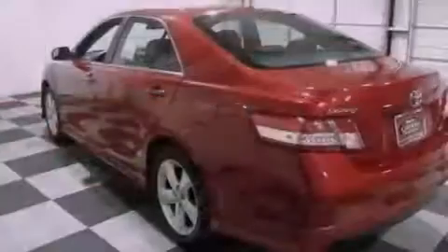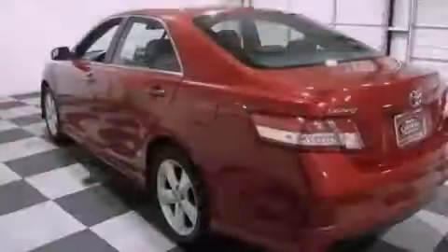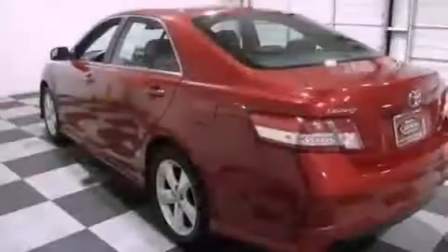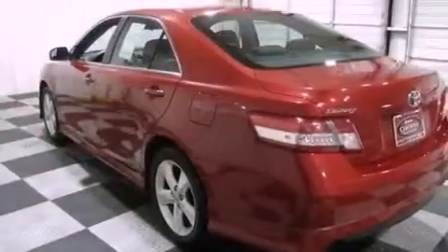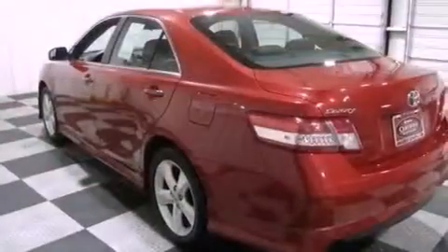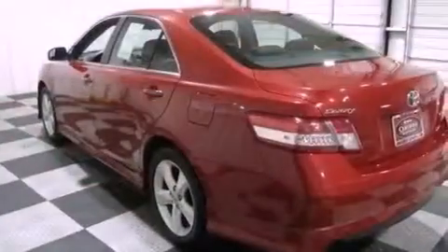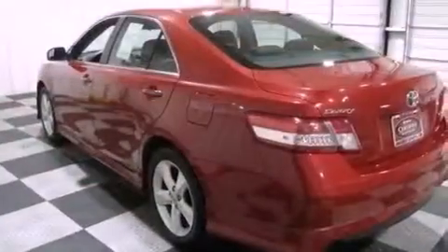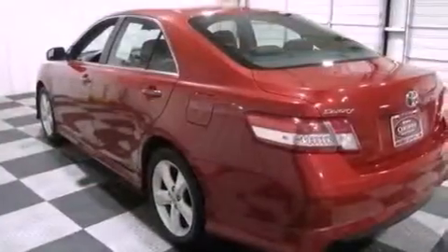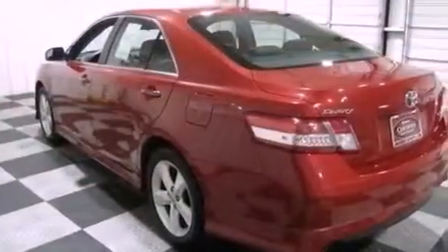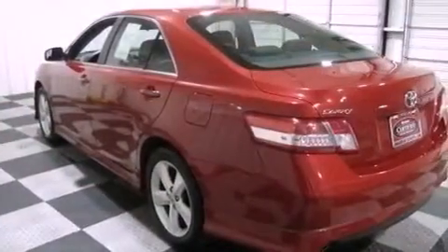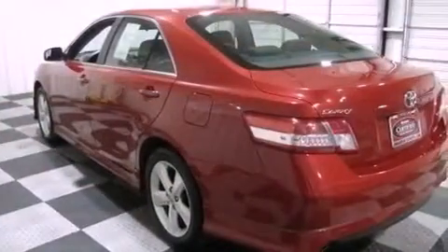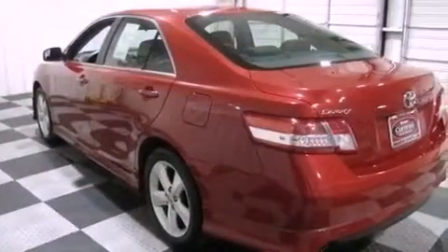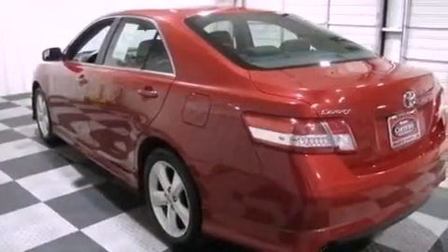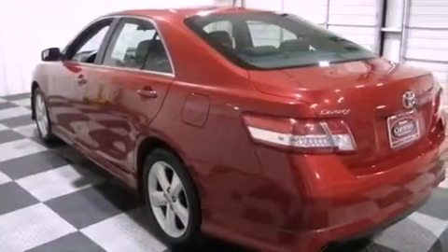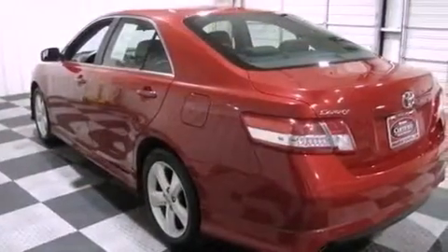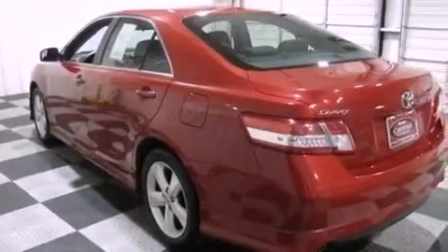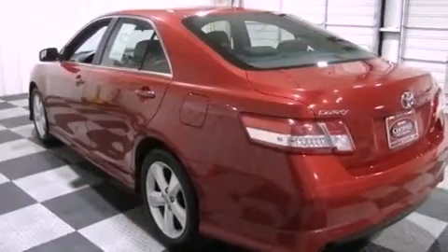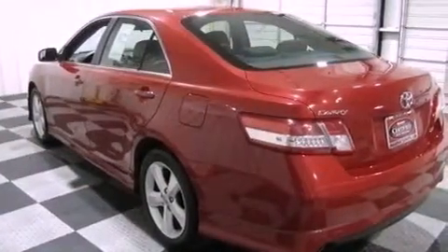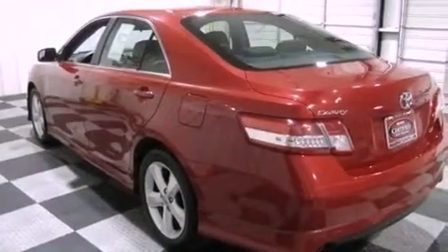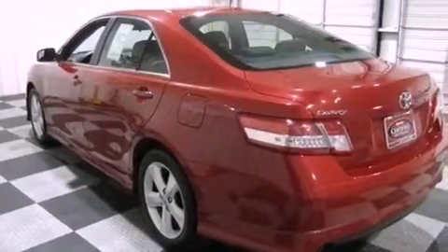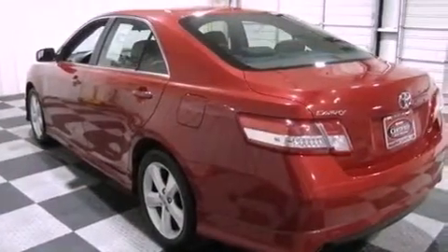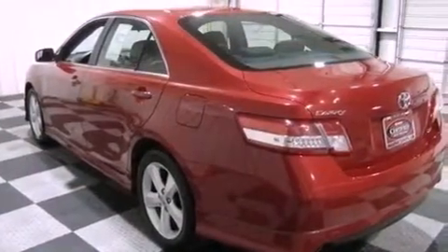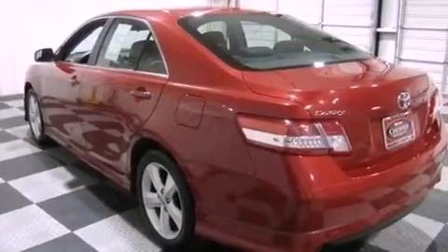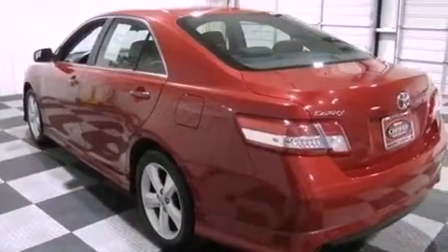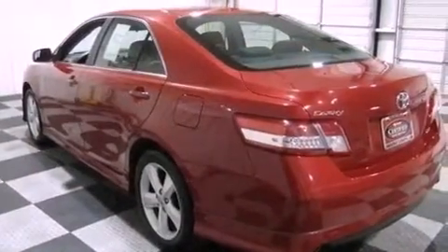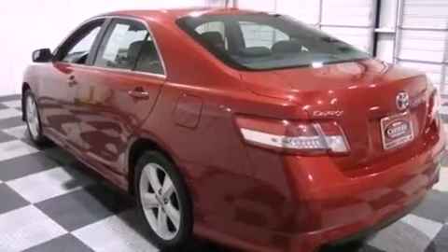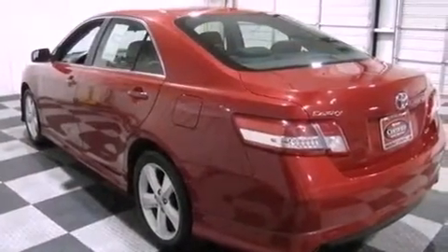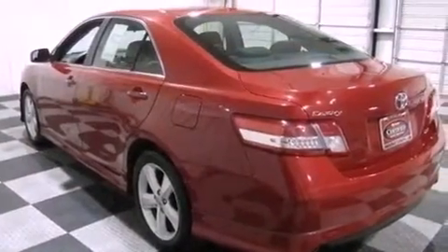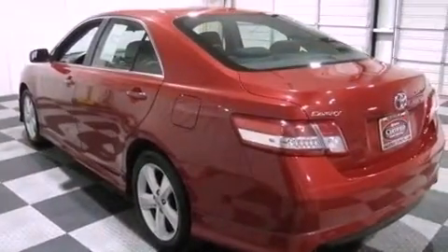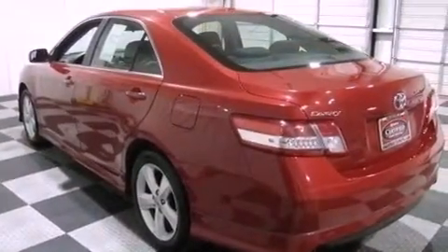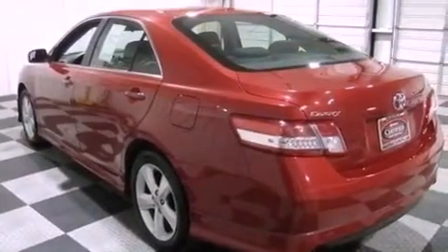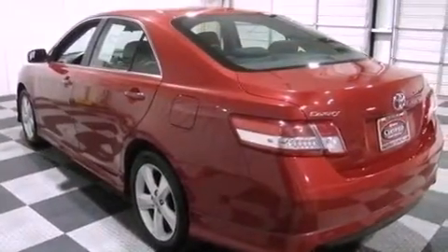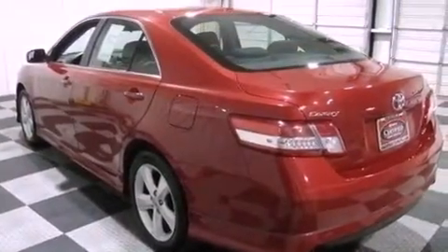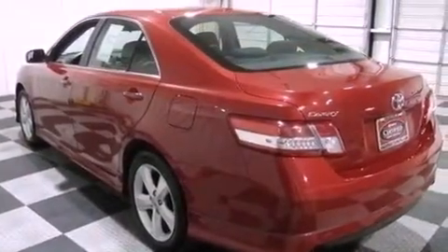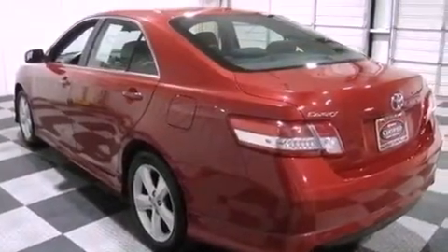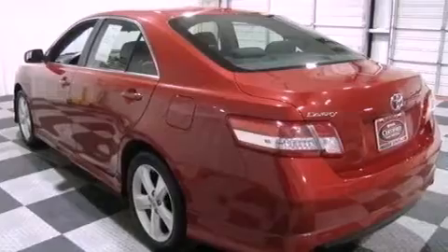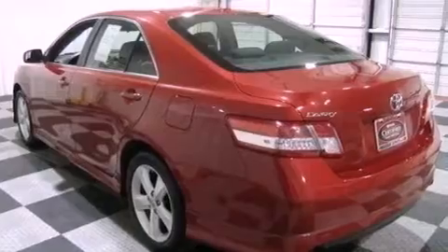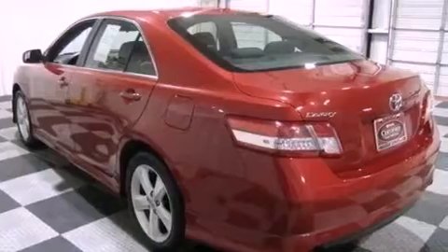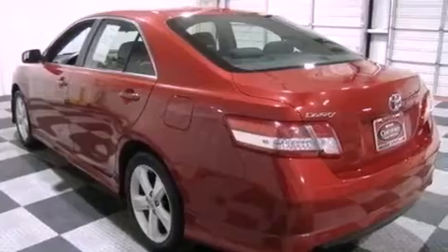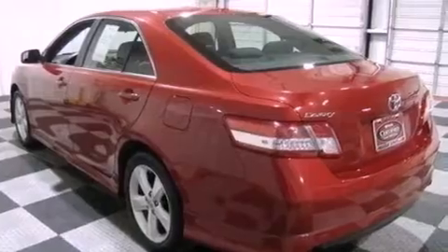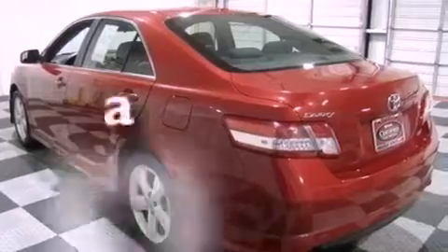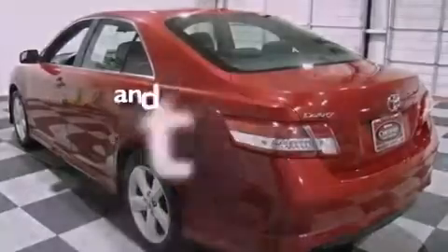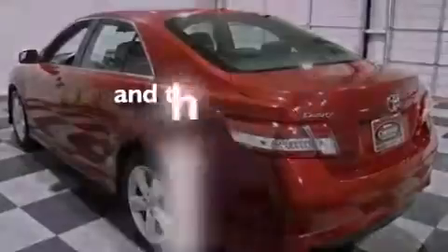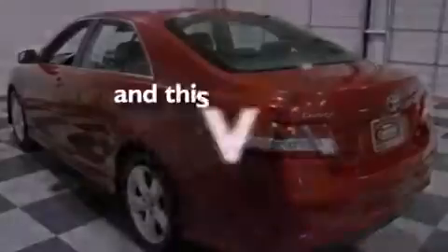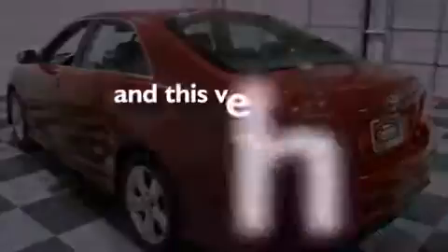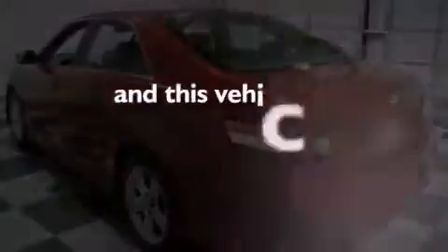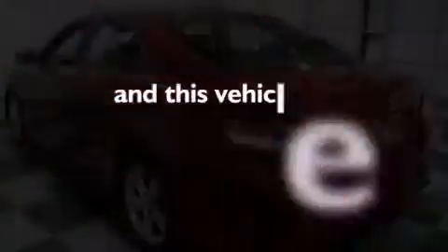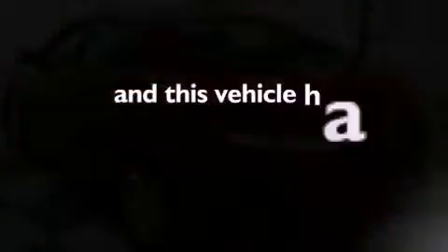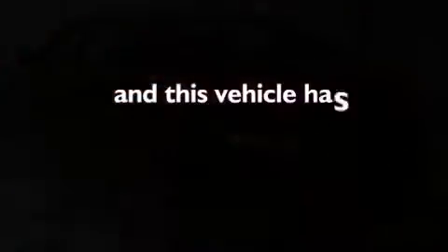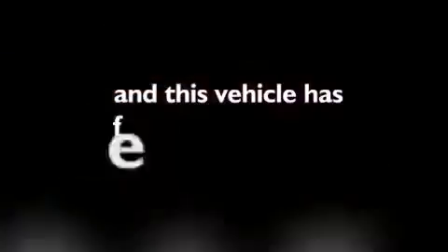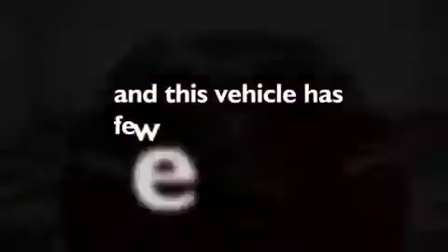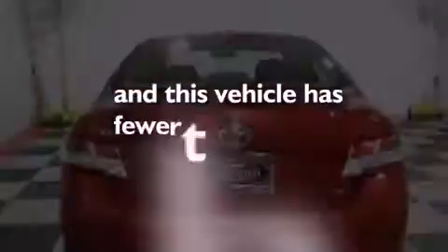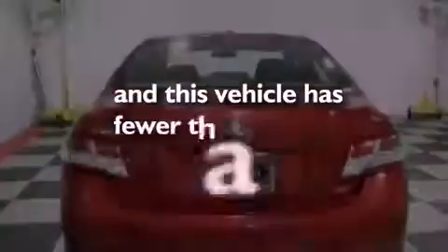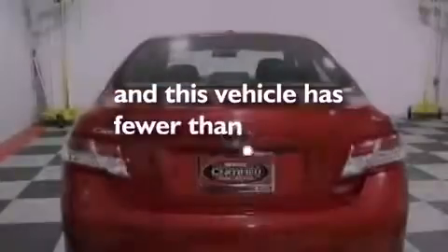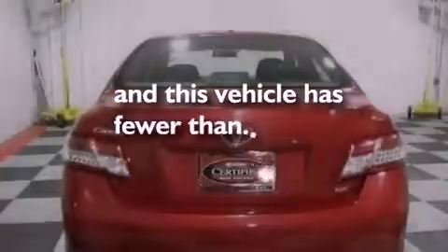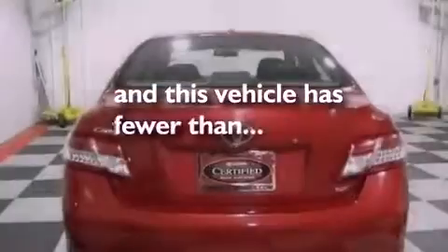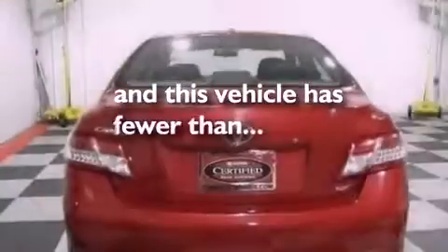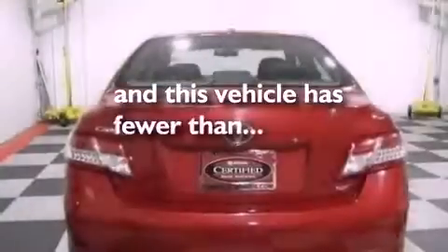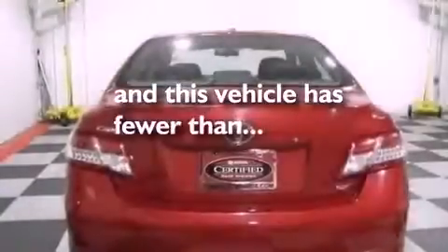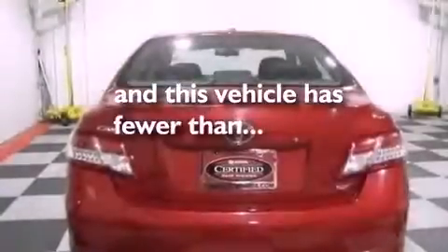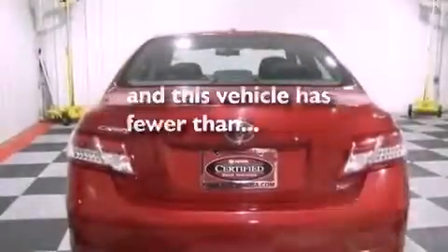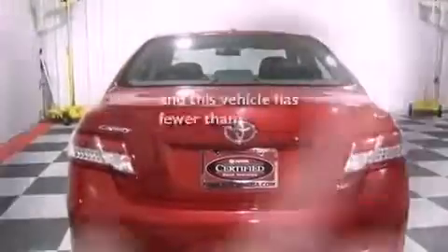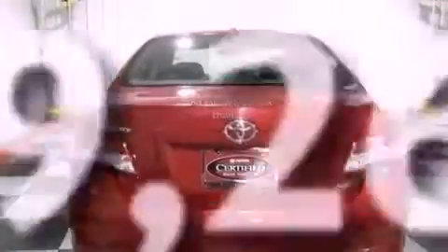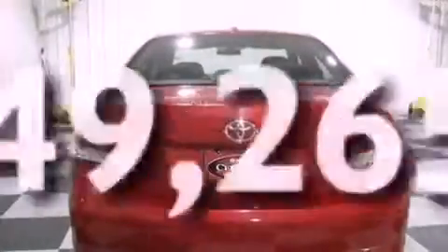This vehicle also has an anti-lock braking system, a power driver's seat, and less than 50,000 miles.